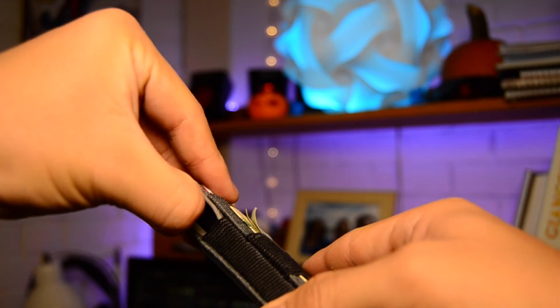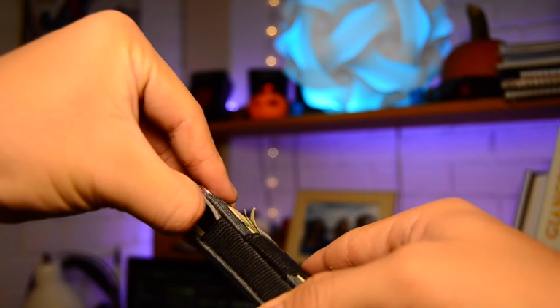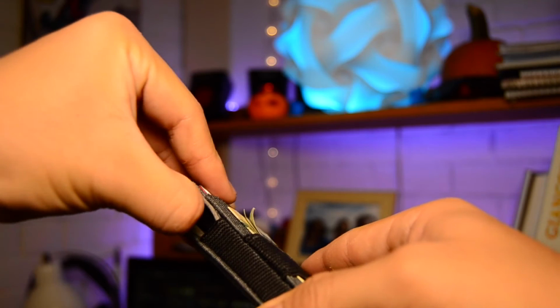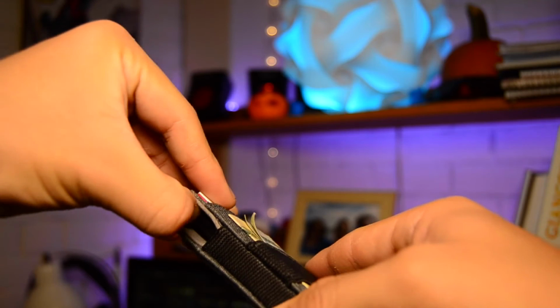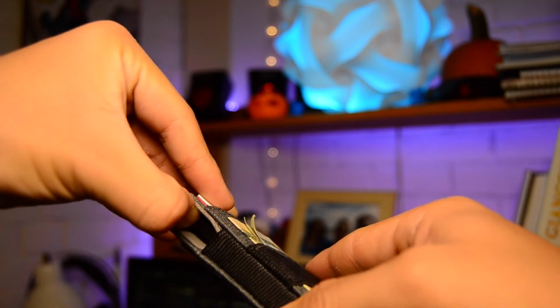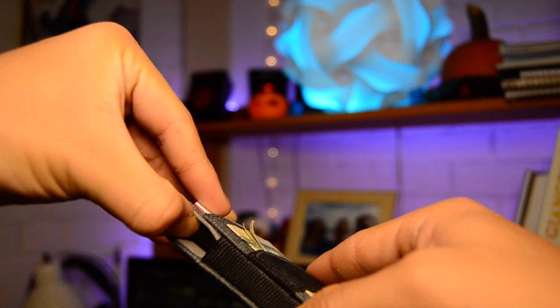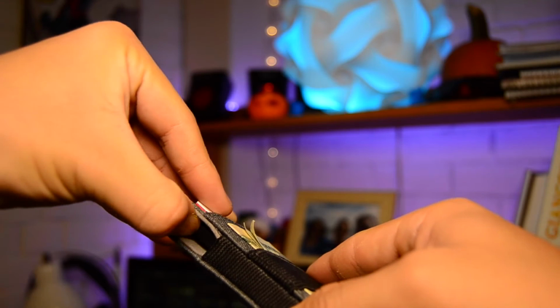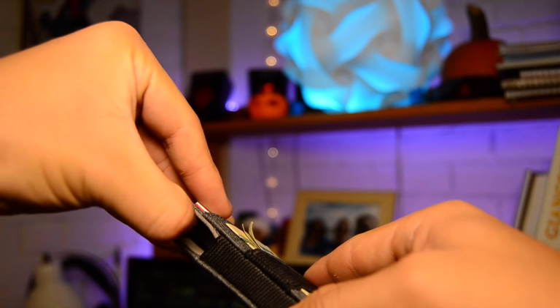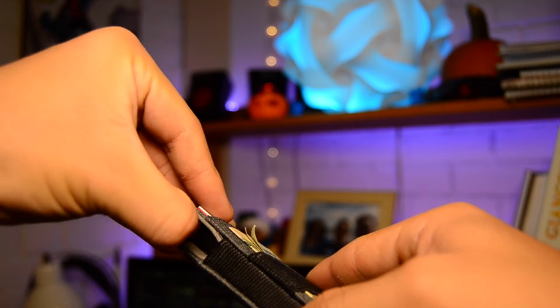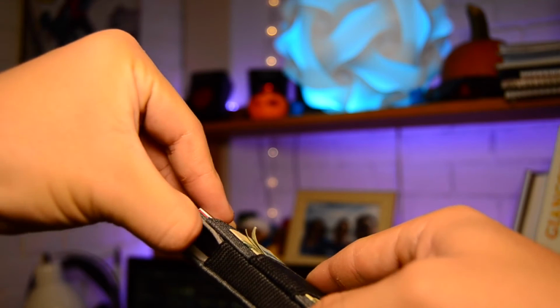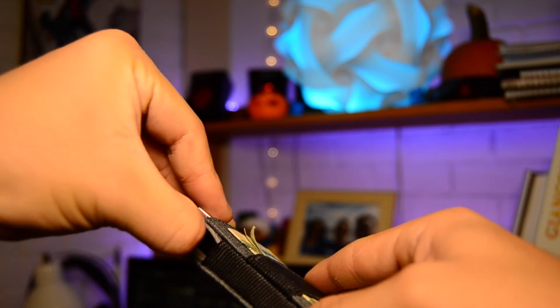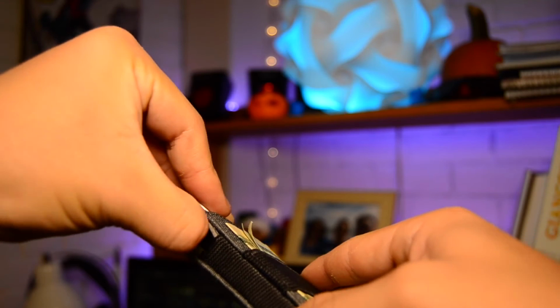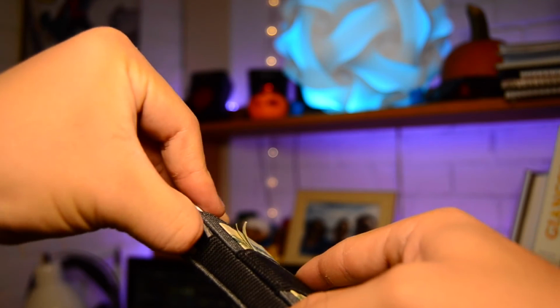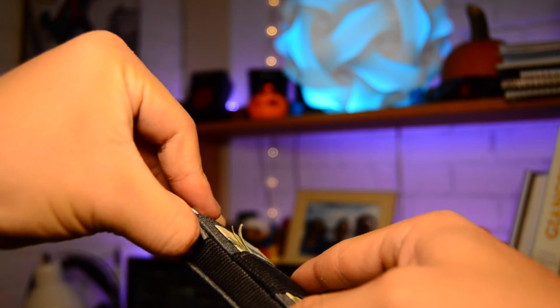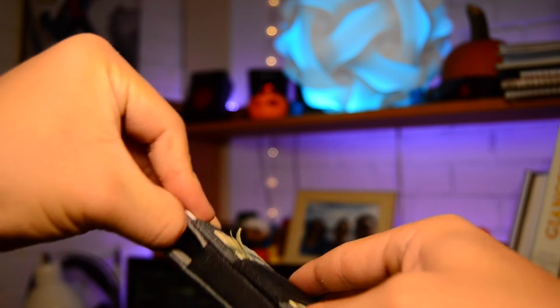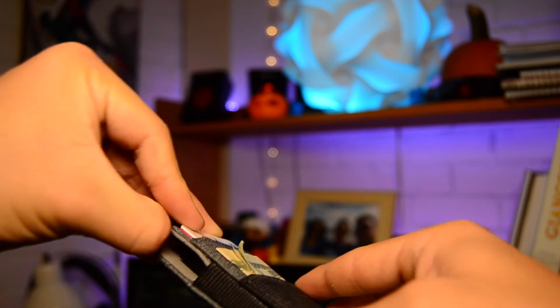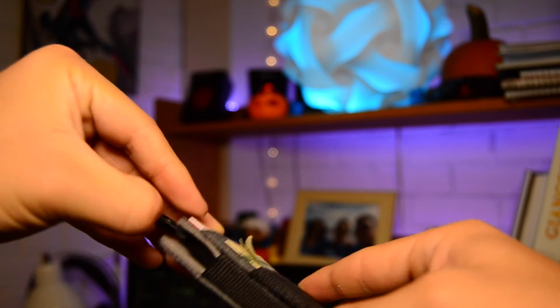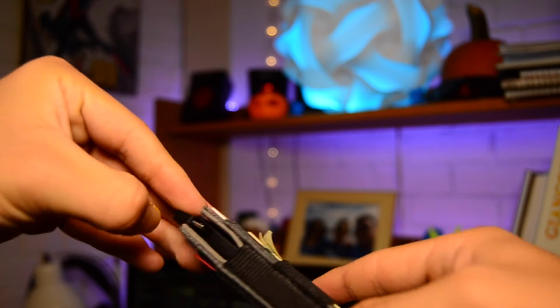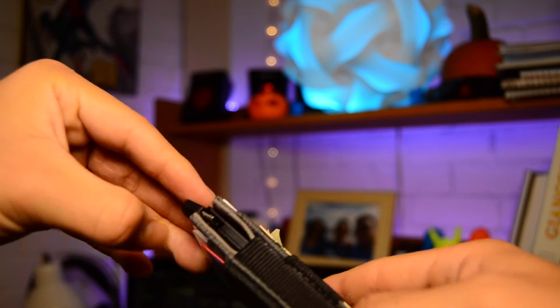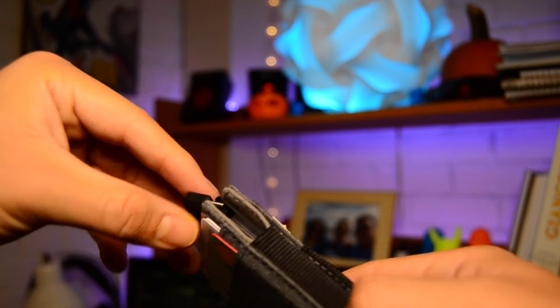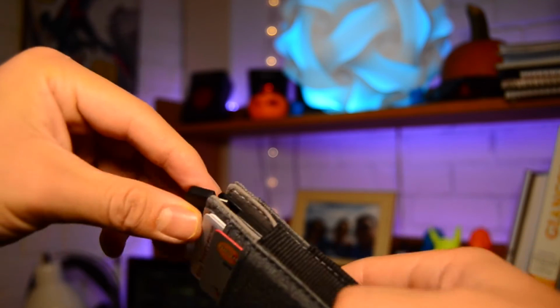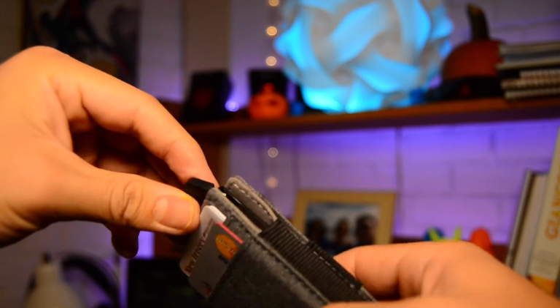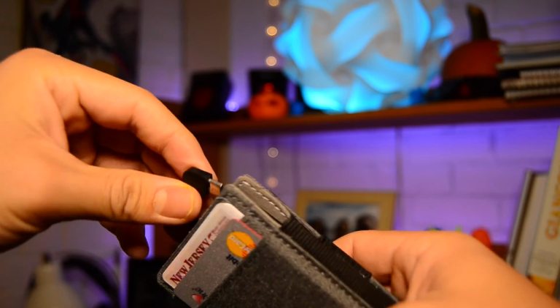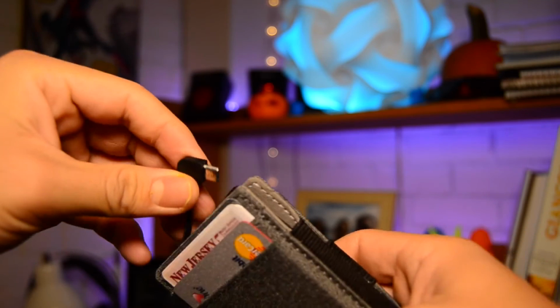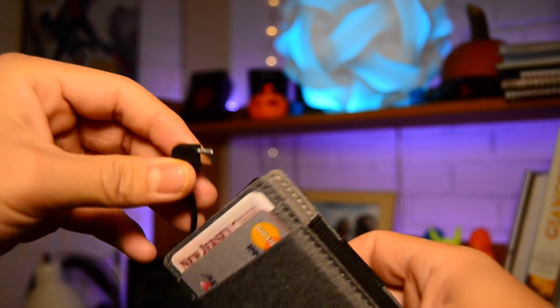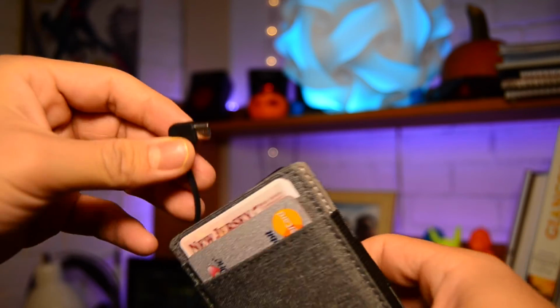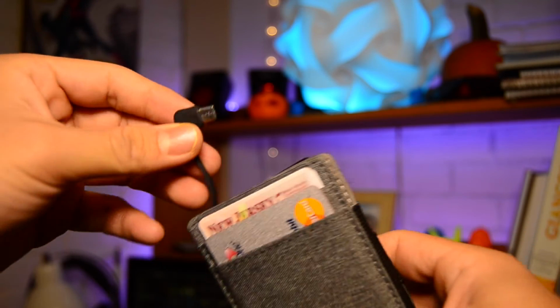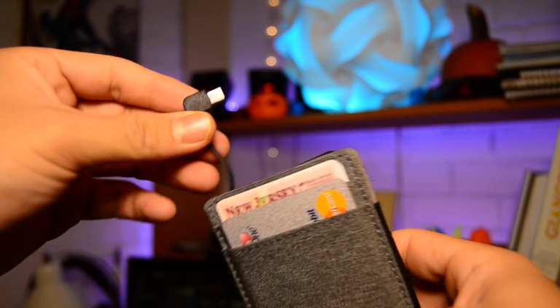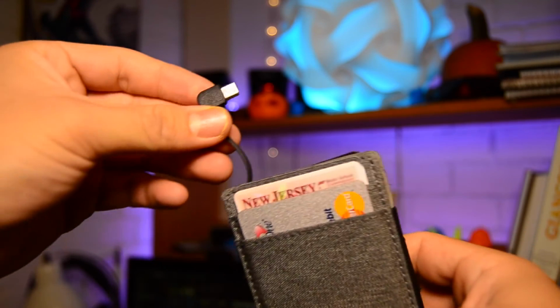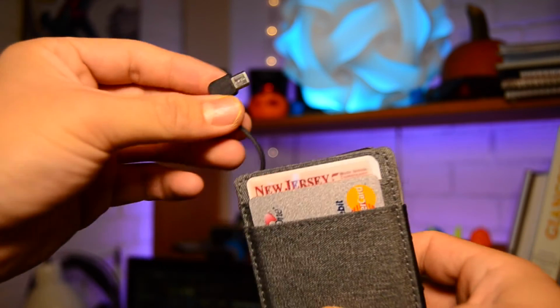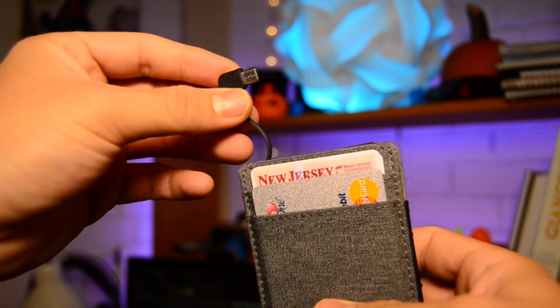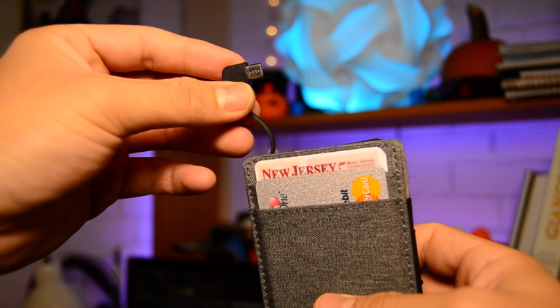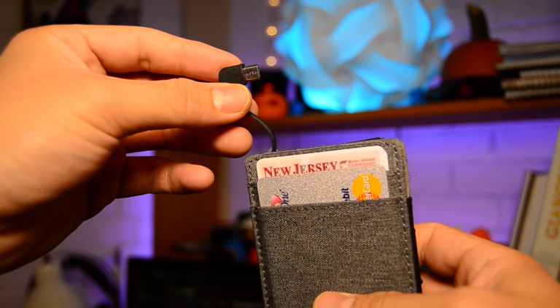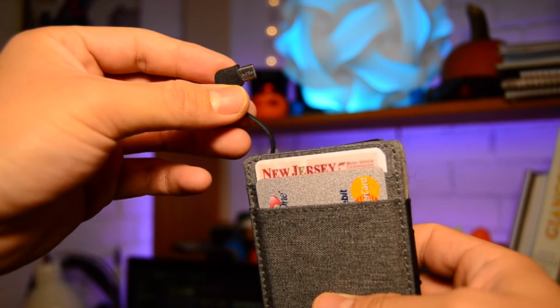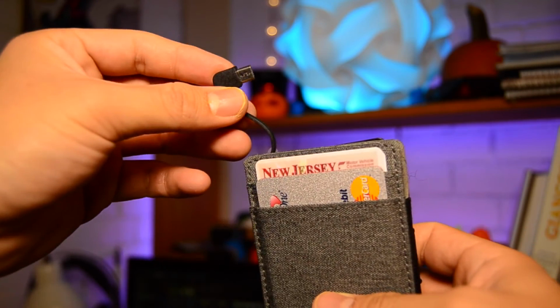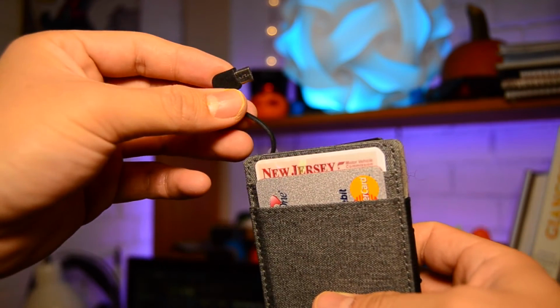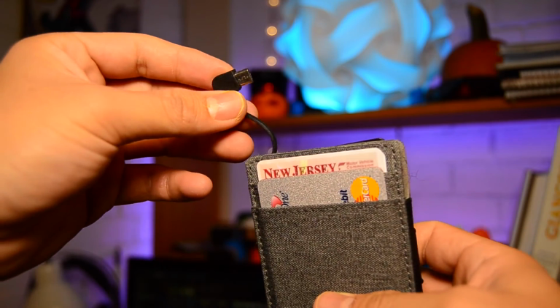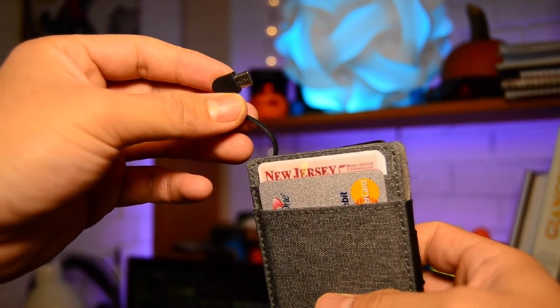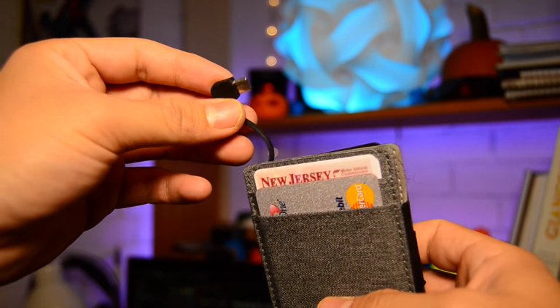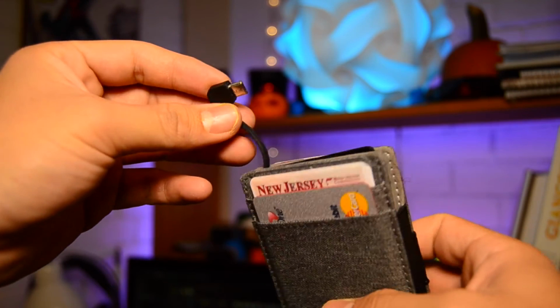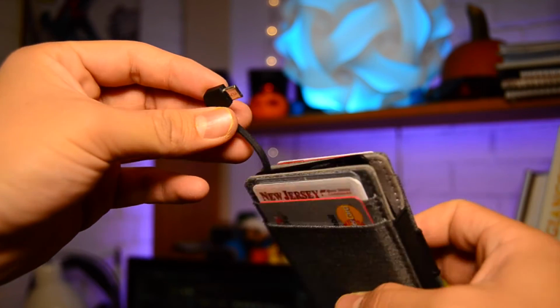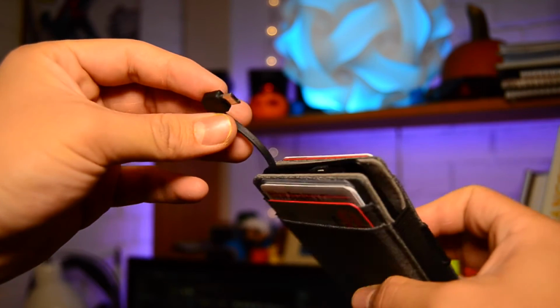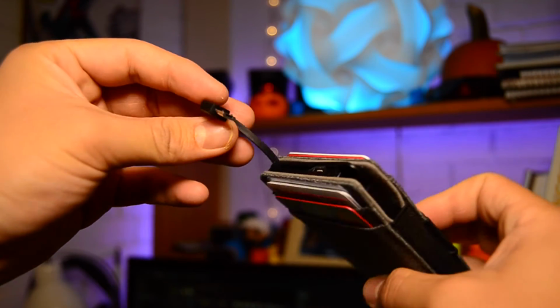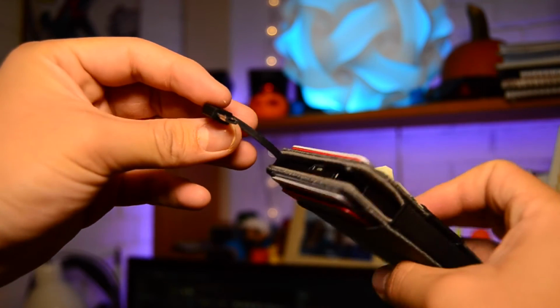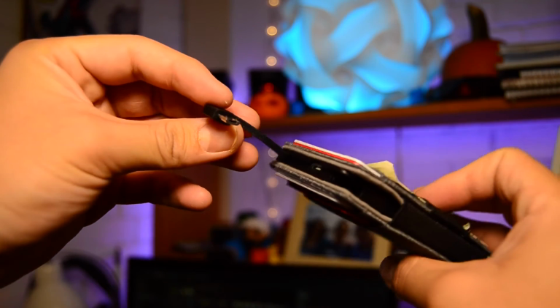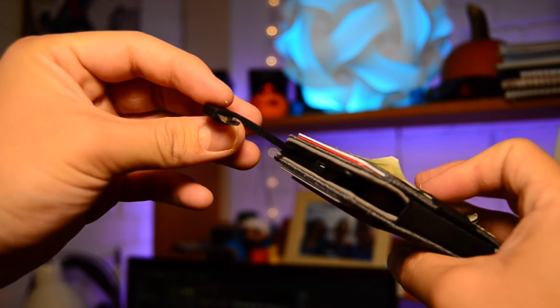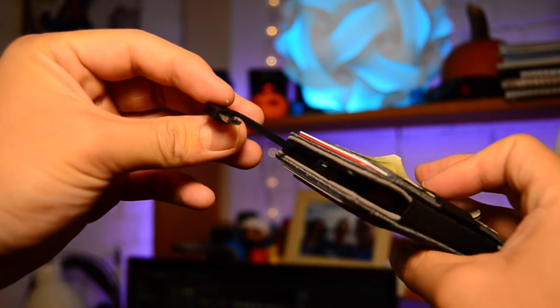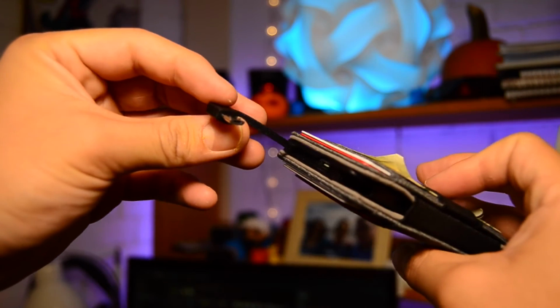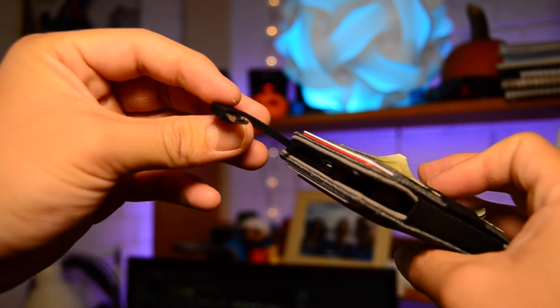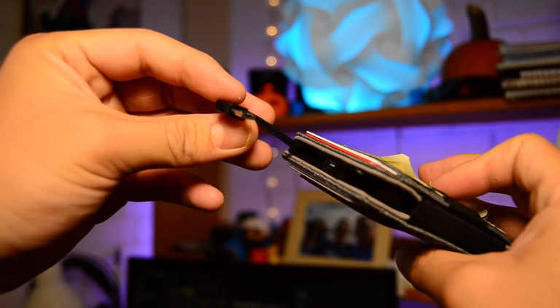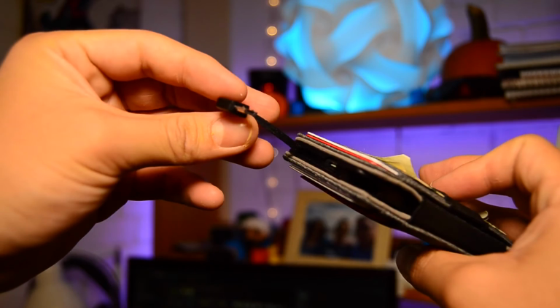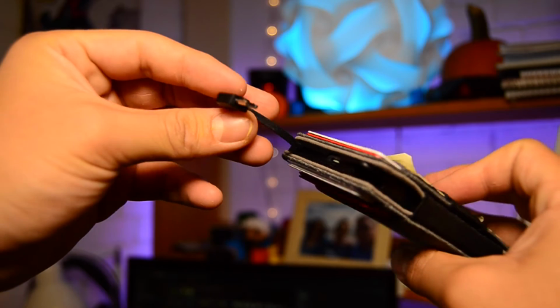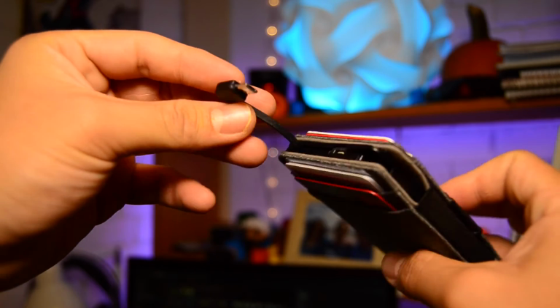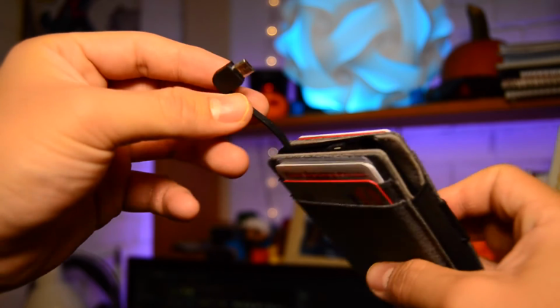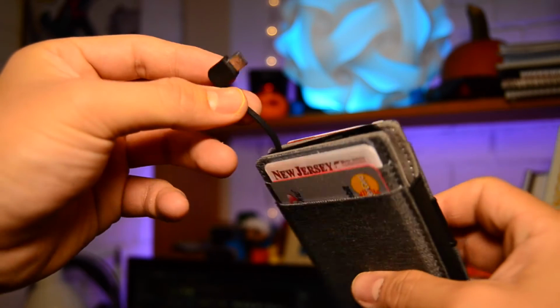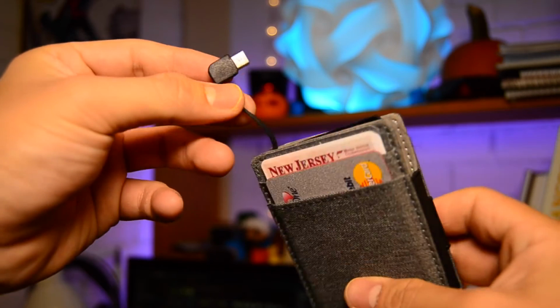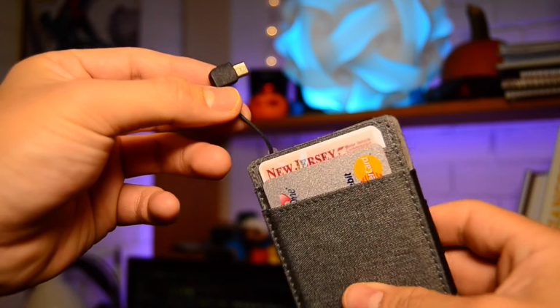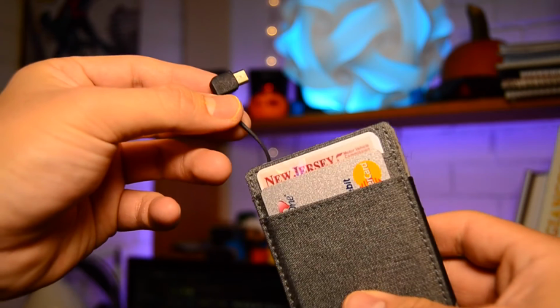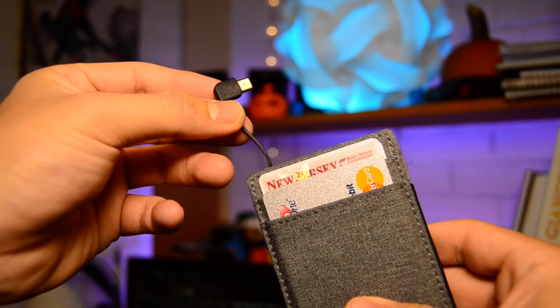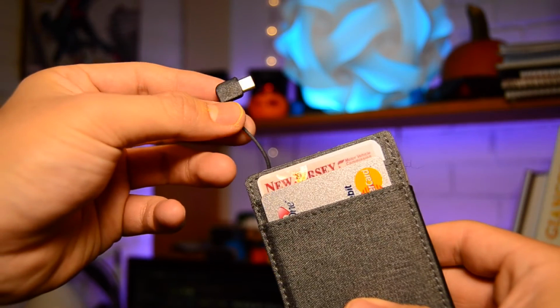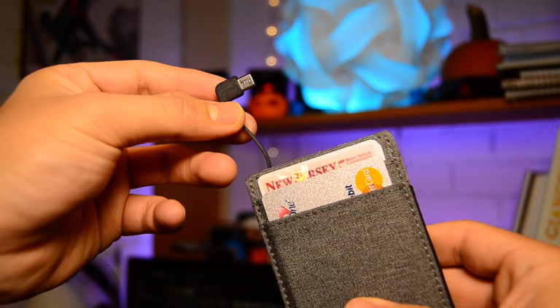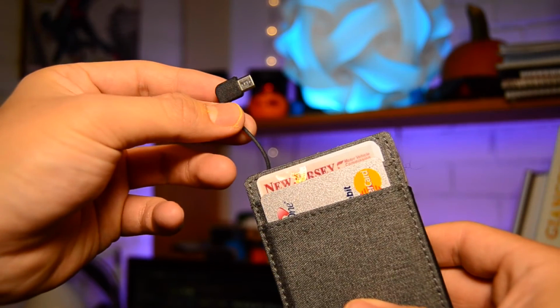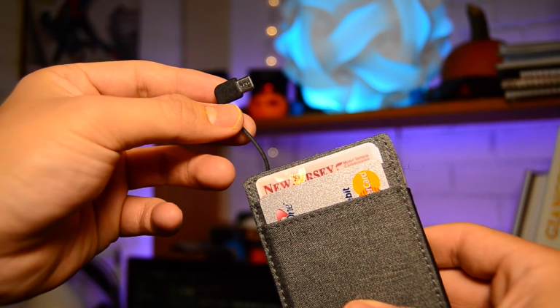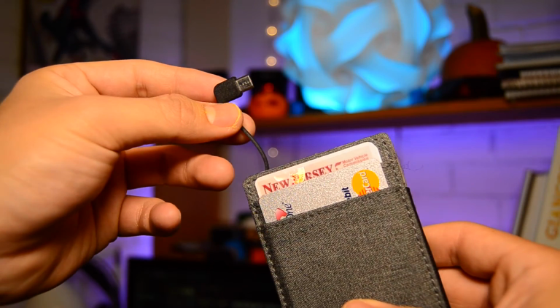Additionally, the entire center housing of this wallet was built solely for this battery pack. I wish they could have used this space for a little extra carrying room.